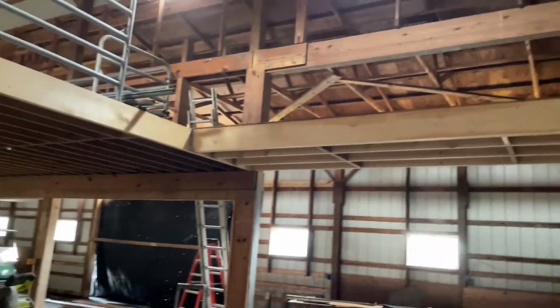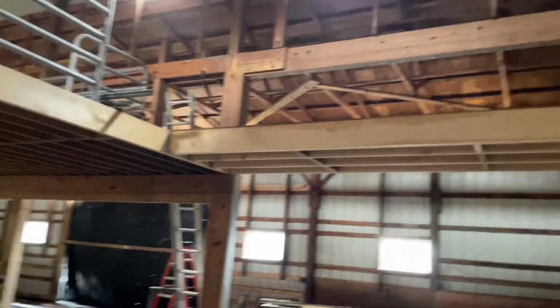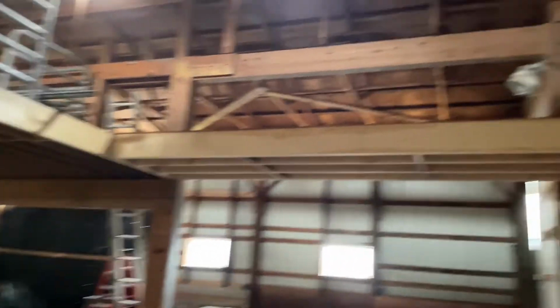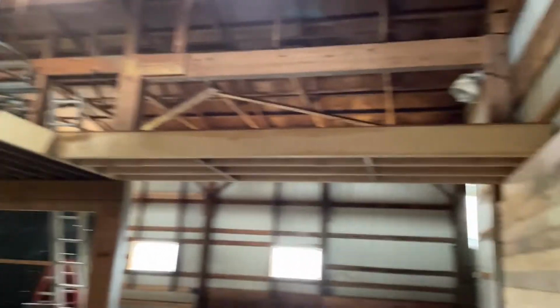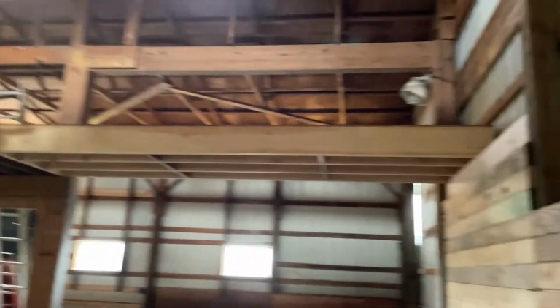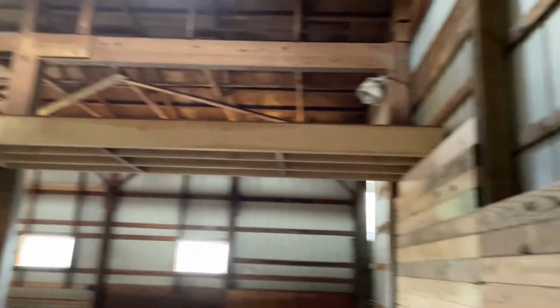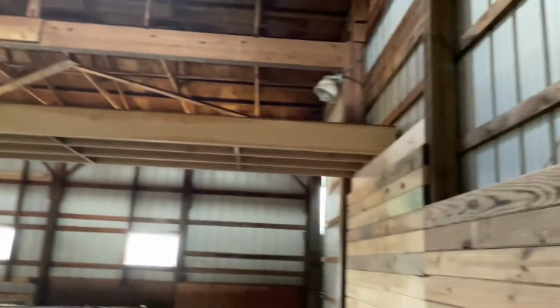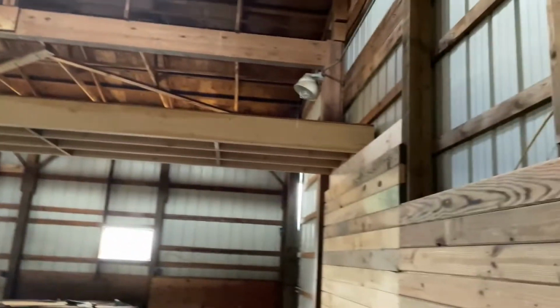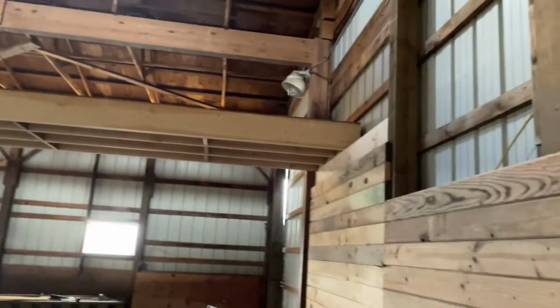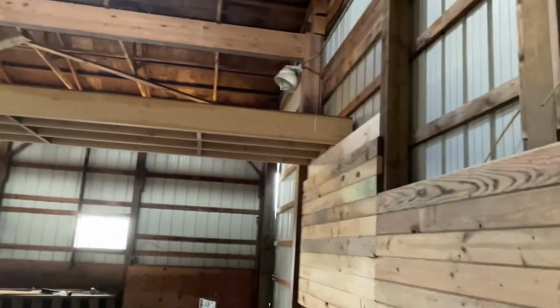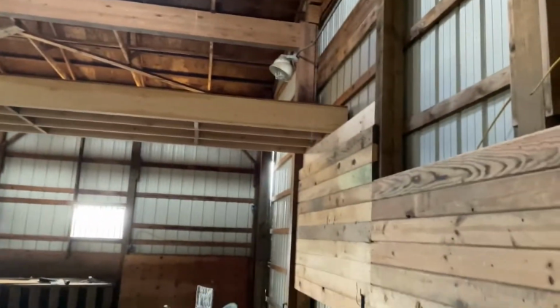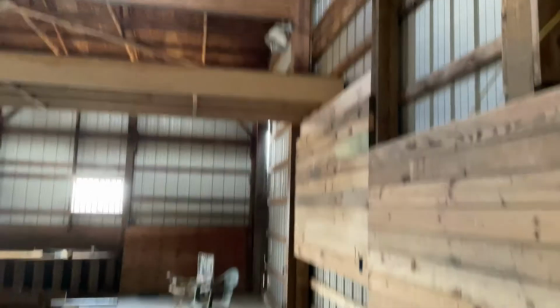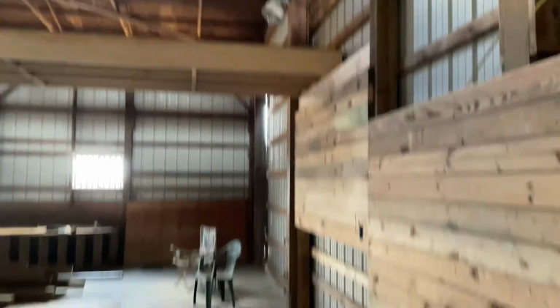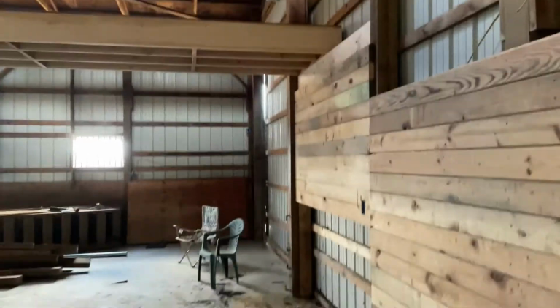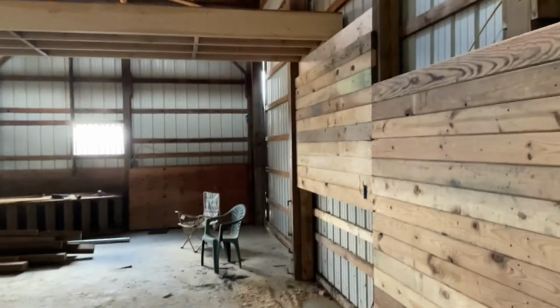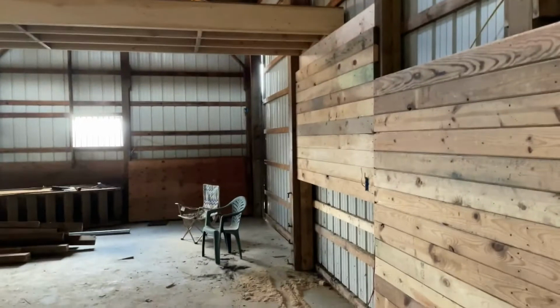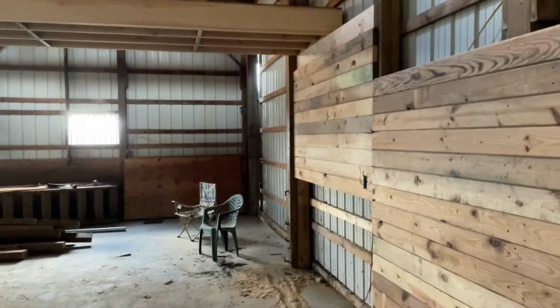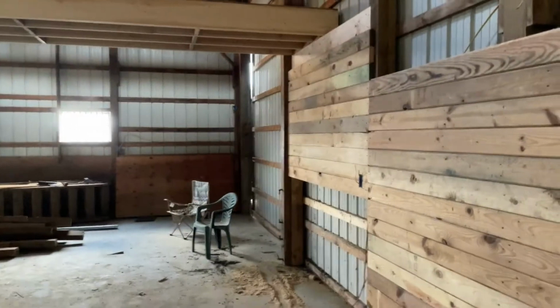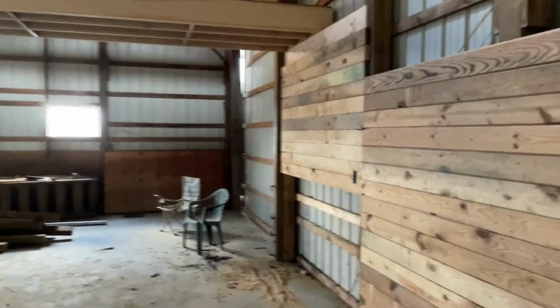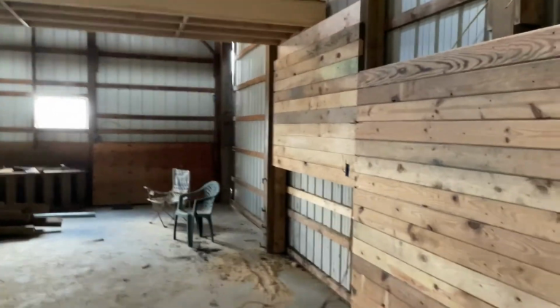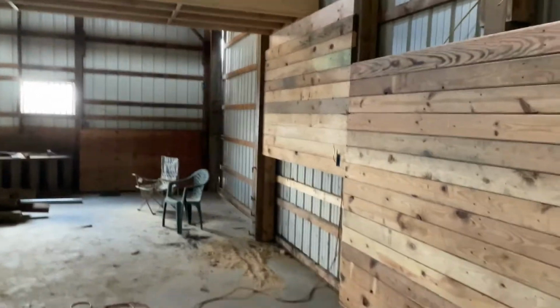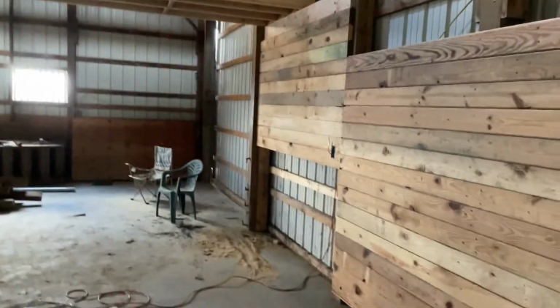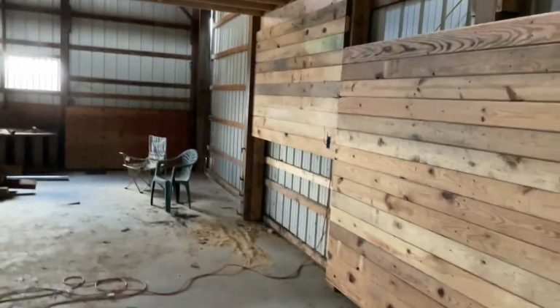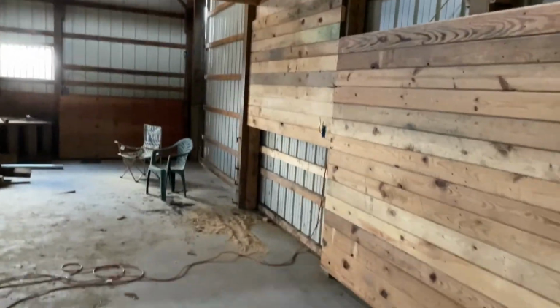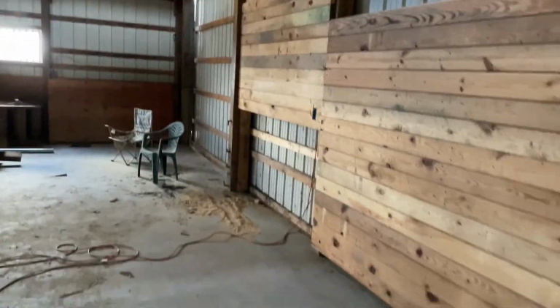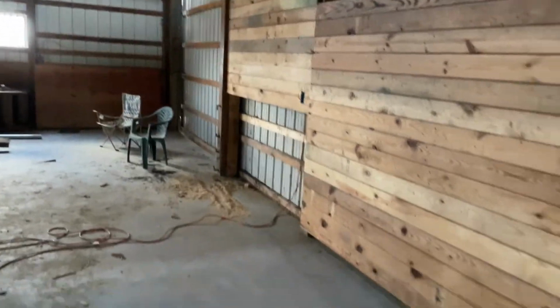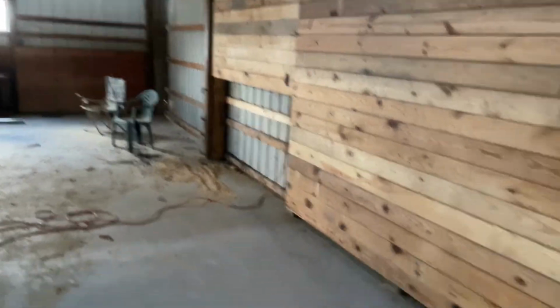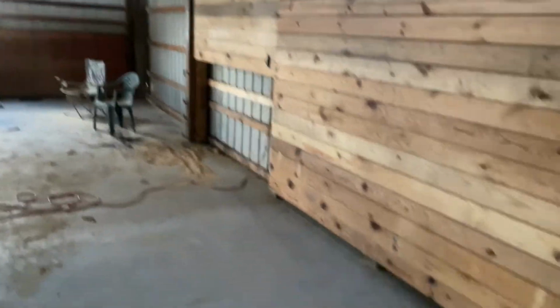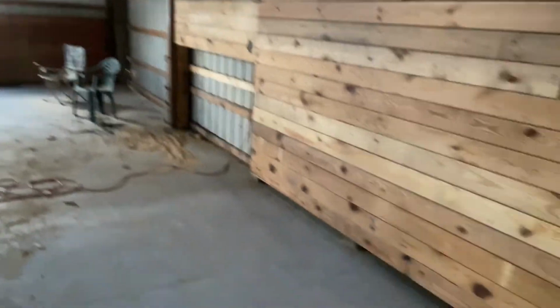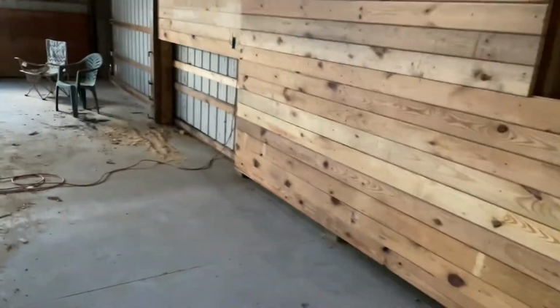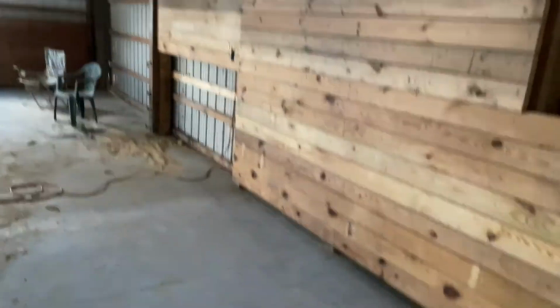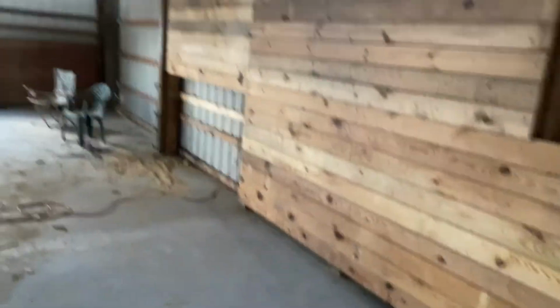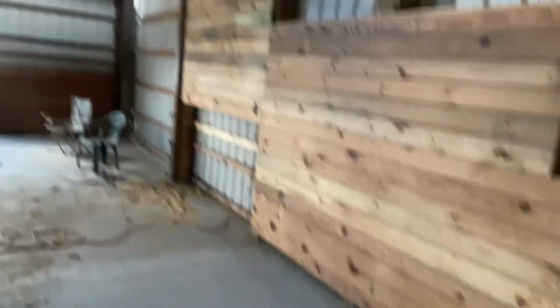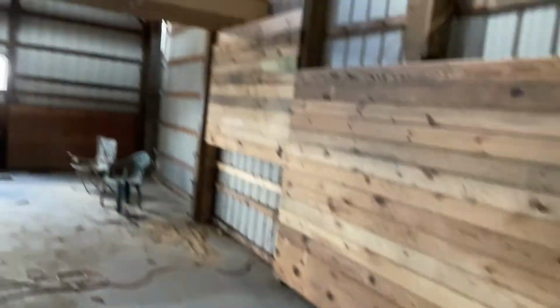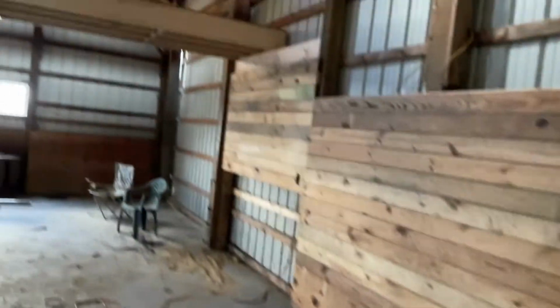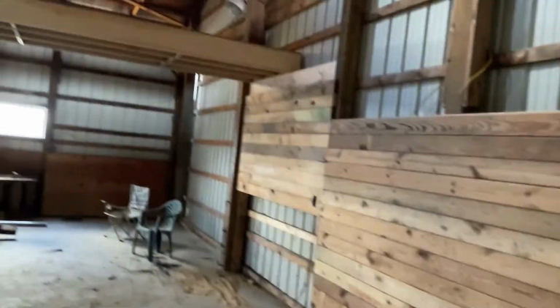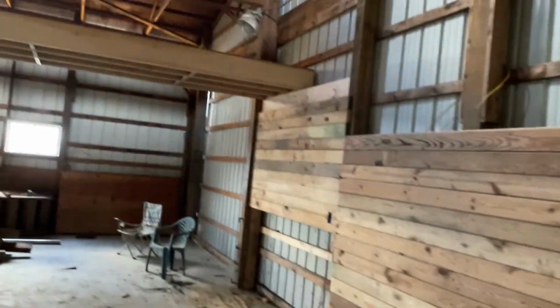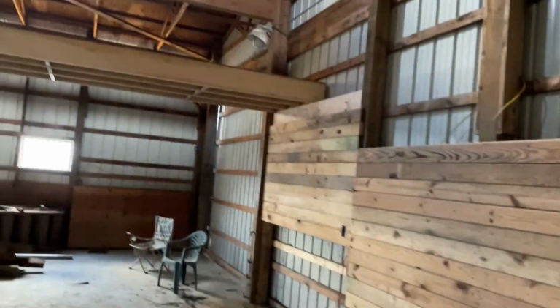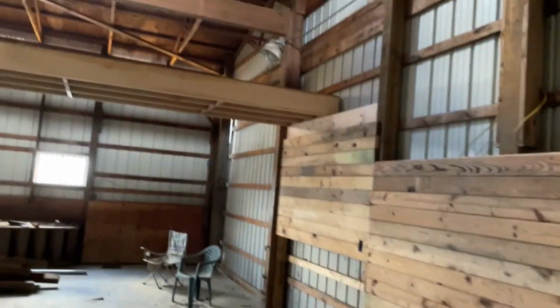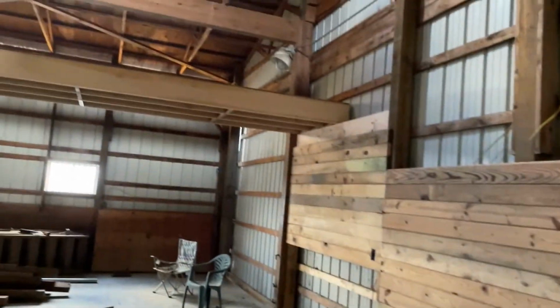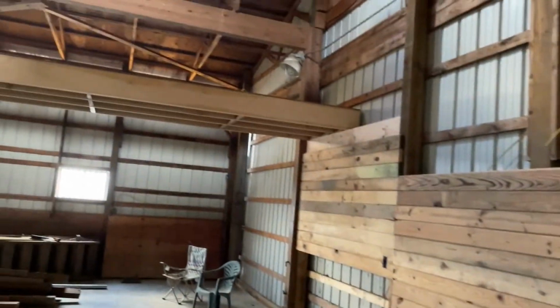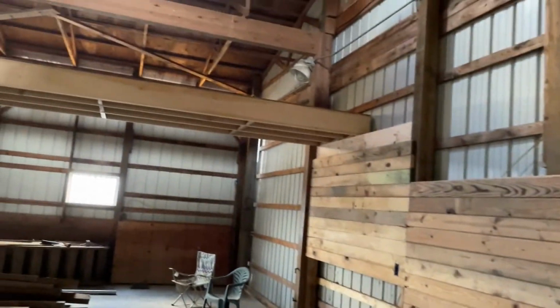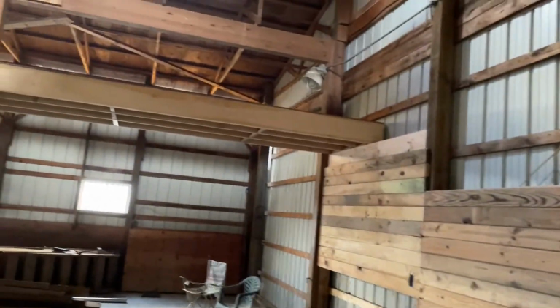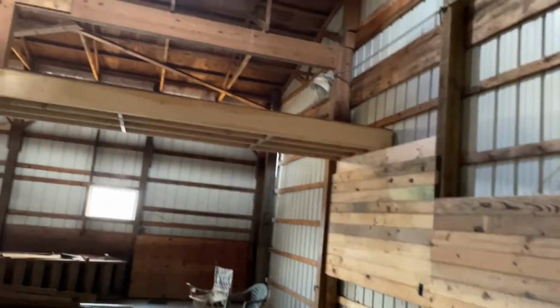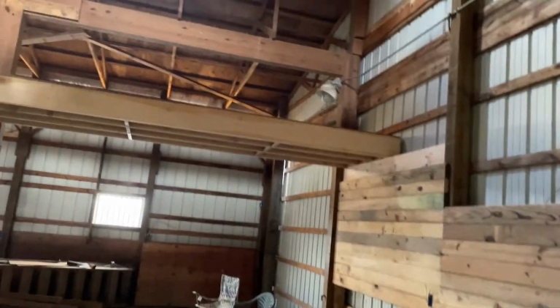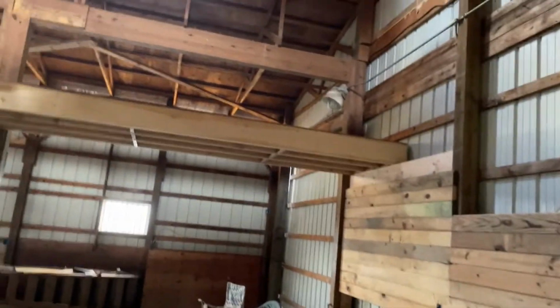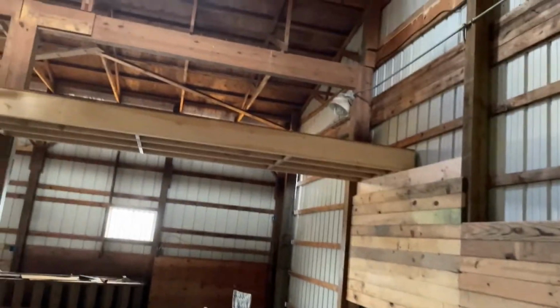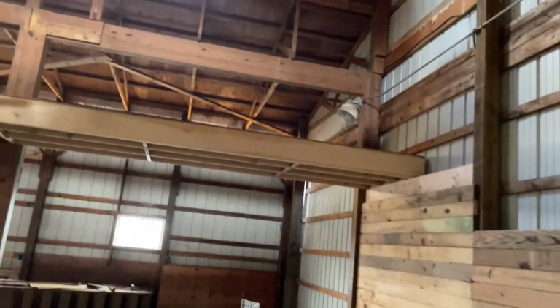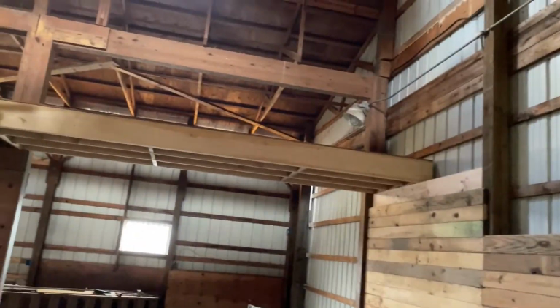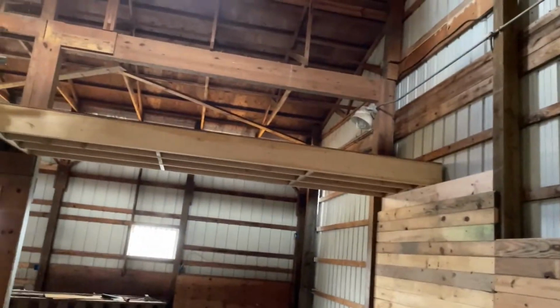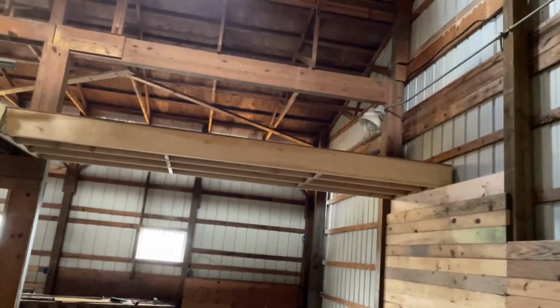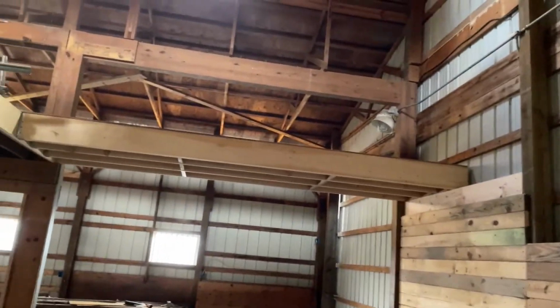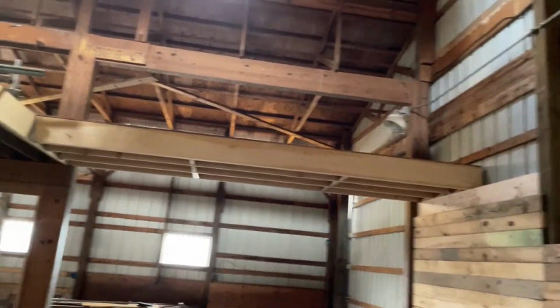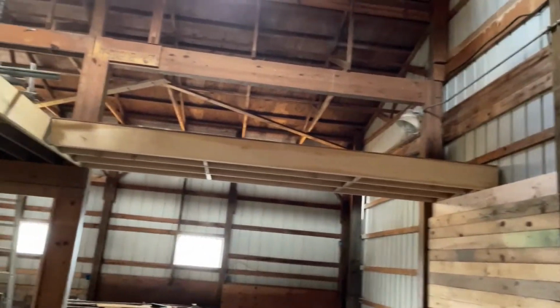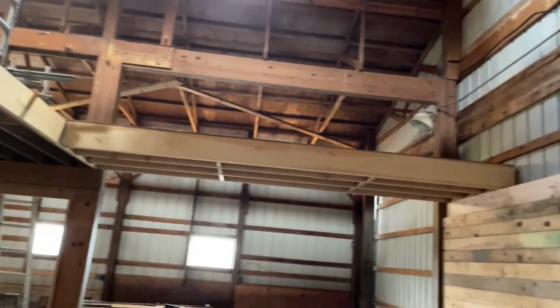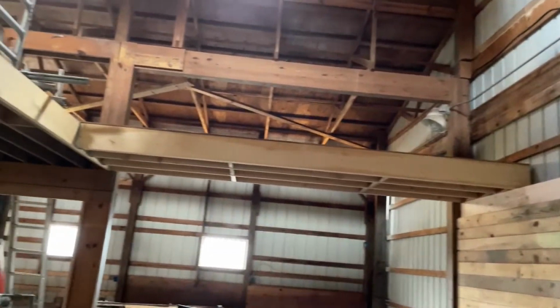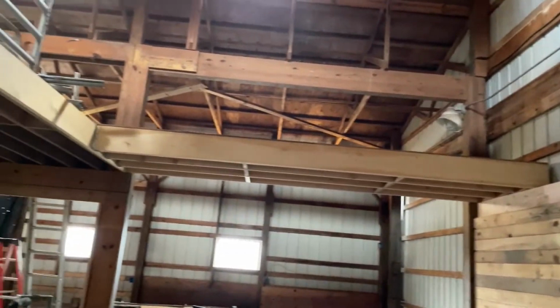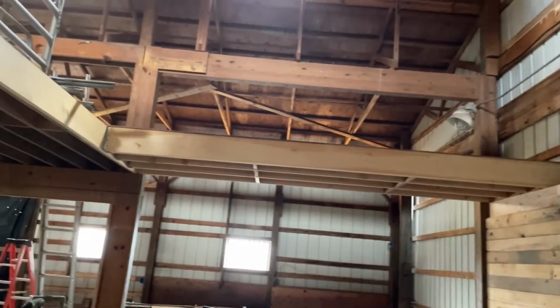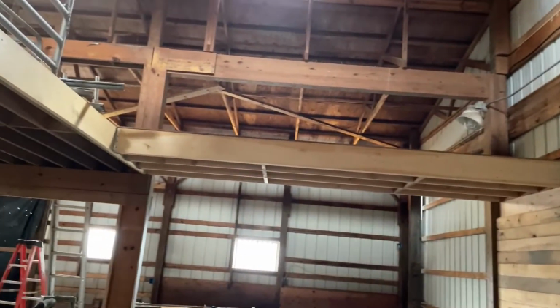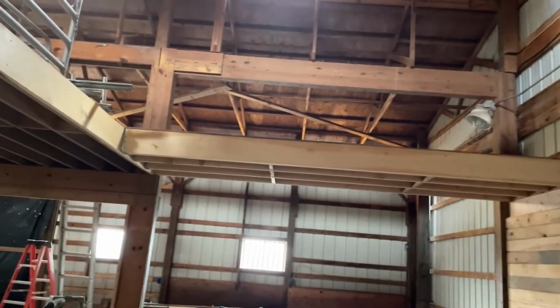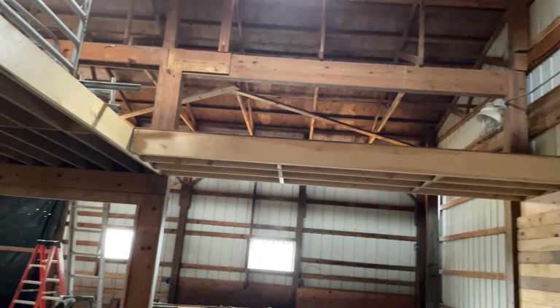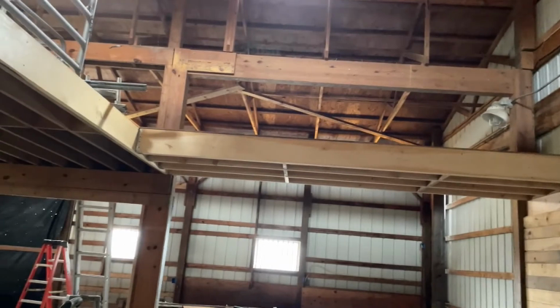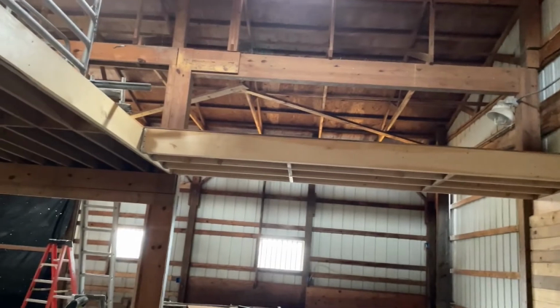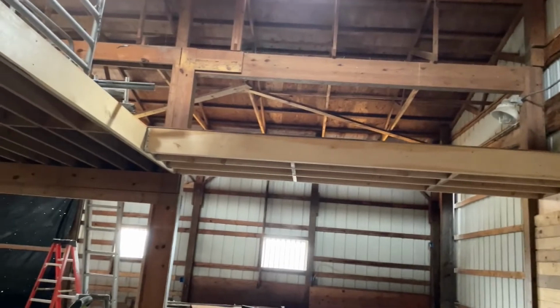So that's the update on the staircase. Next phase will just be getting the stairs up and mounted, and then I'll have to get working on the railing, of course.